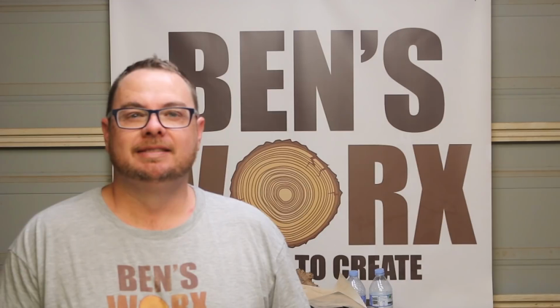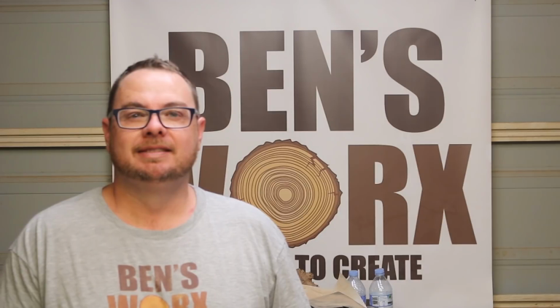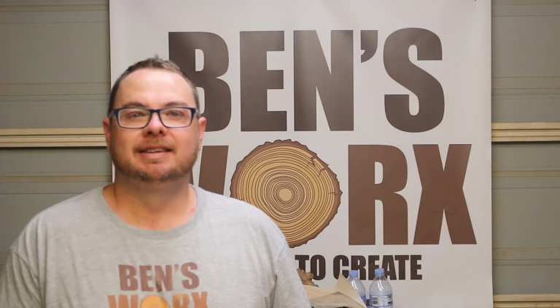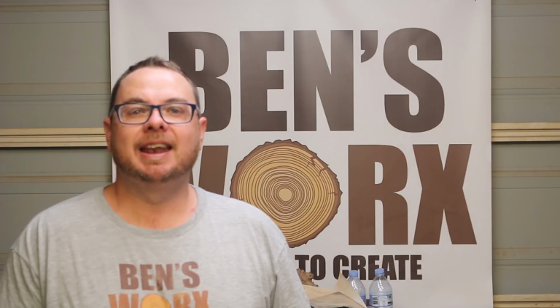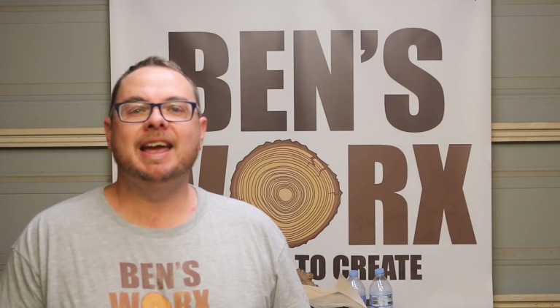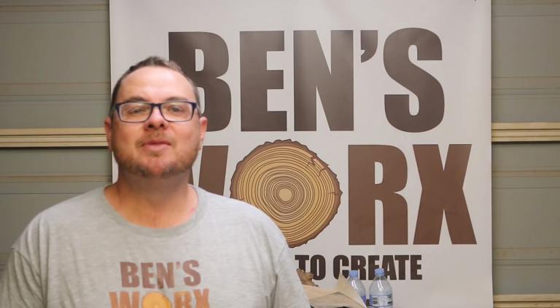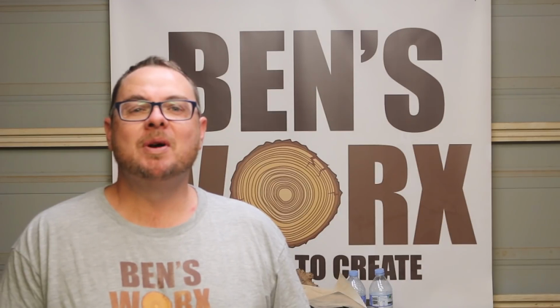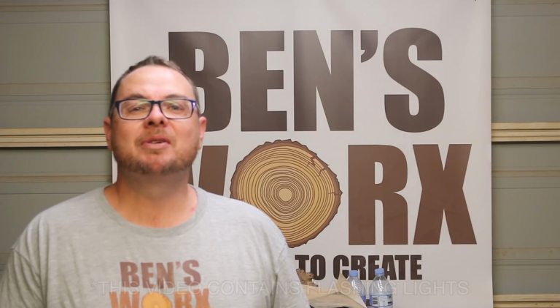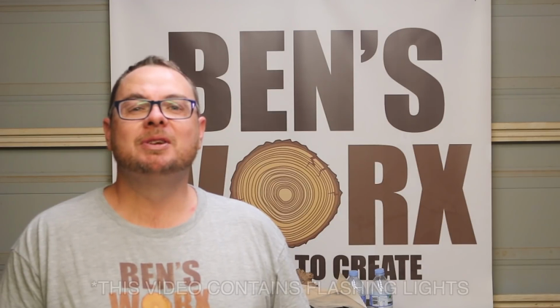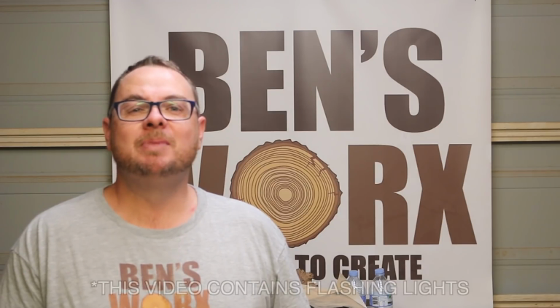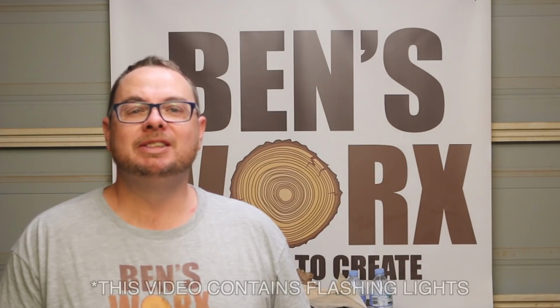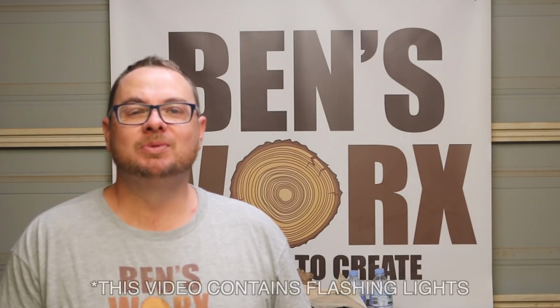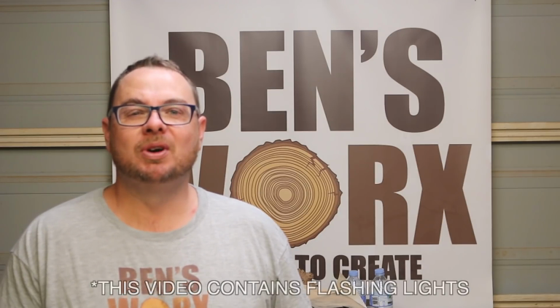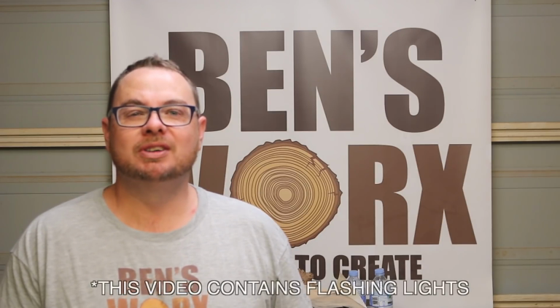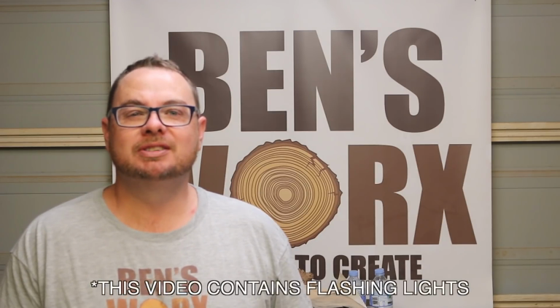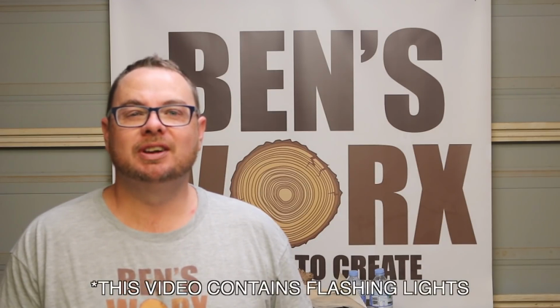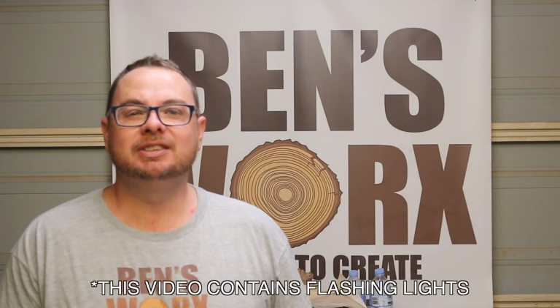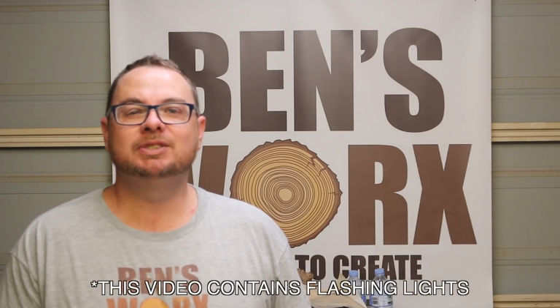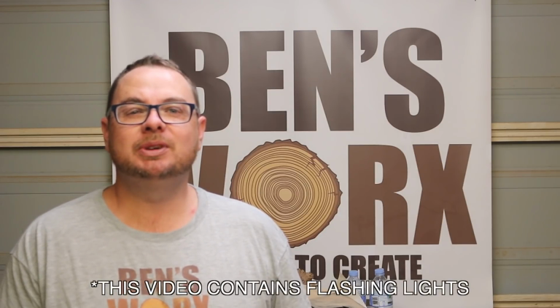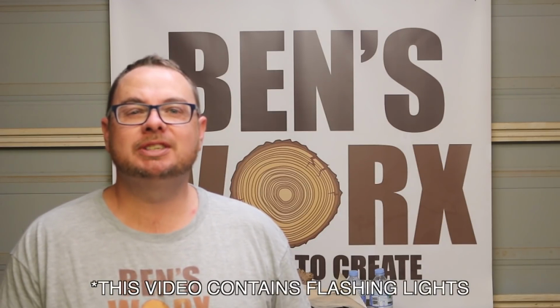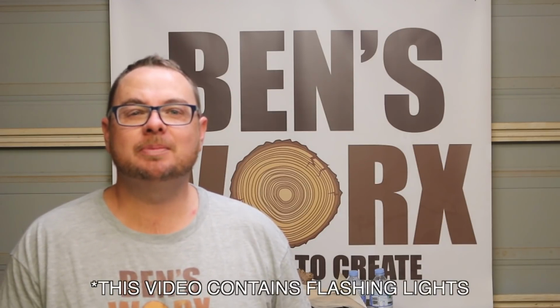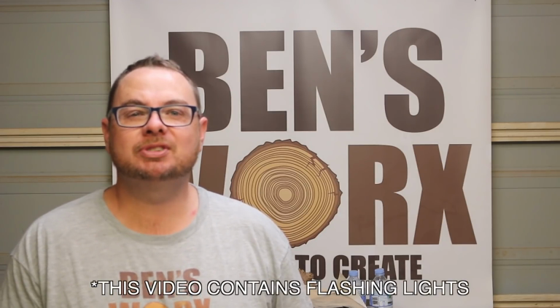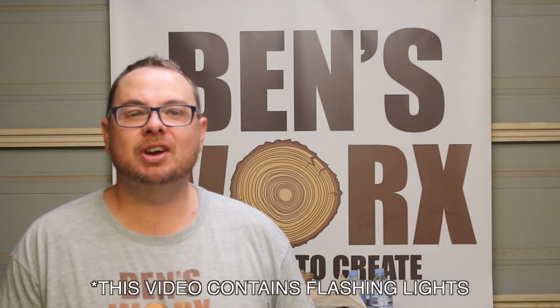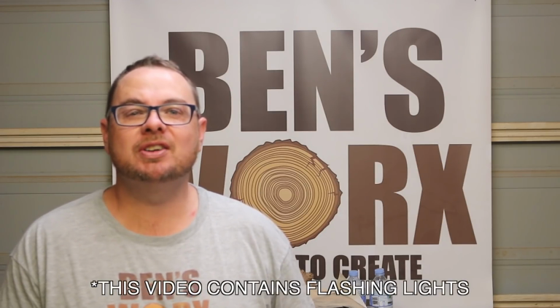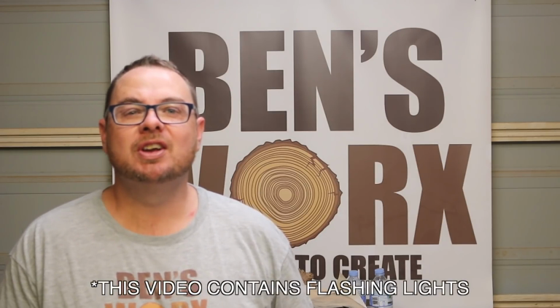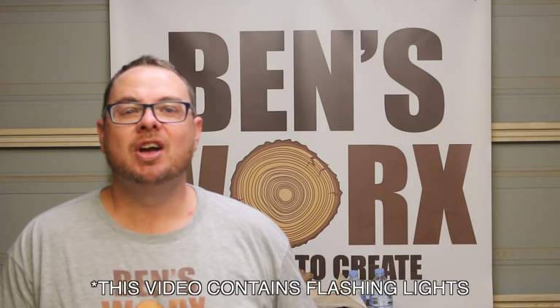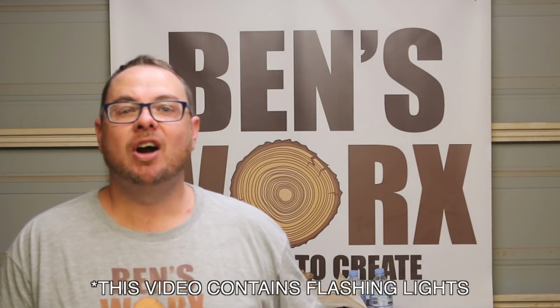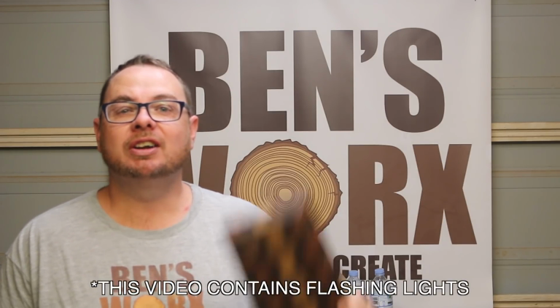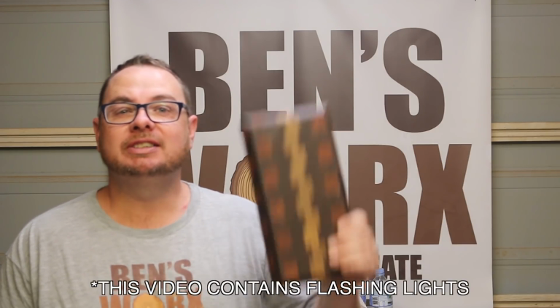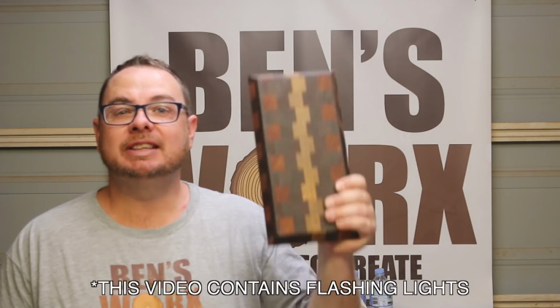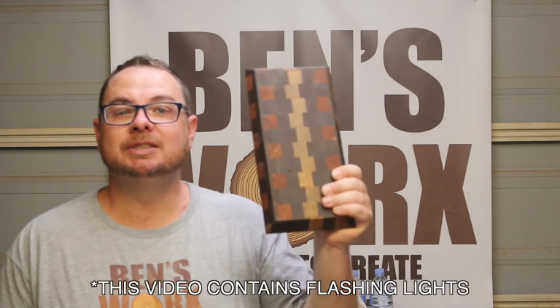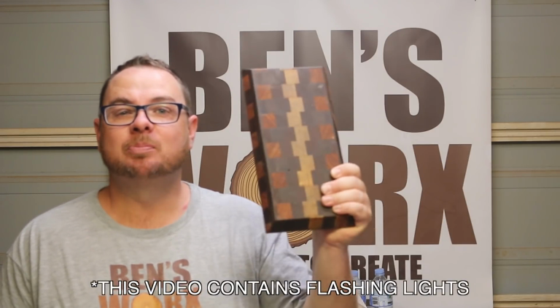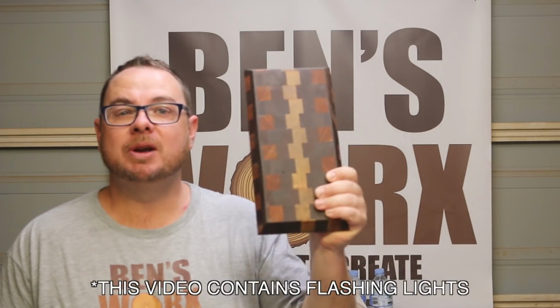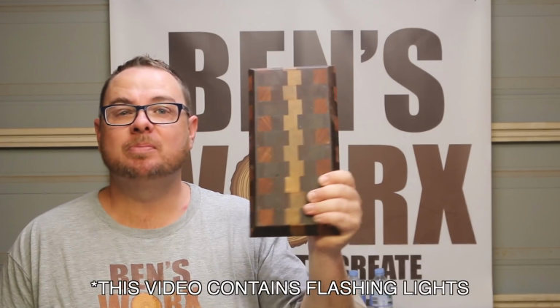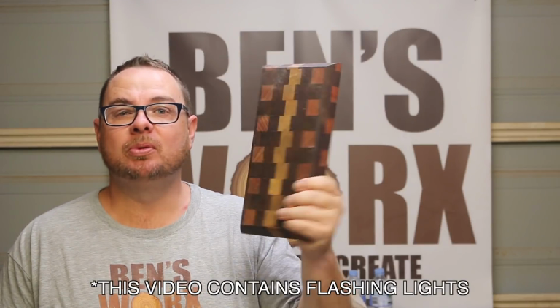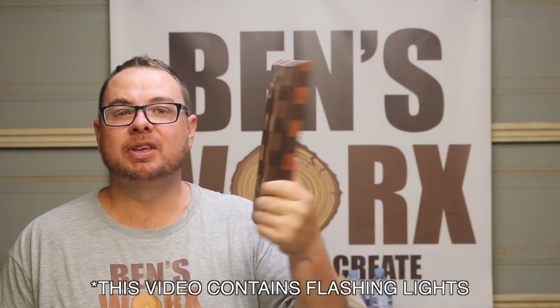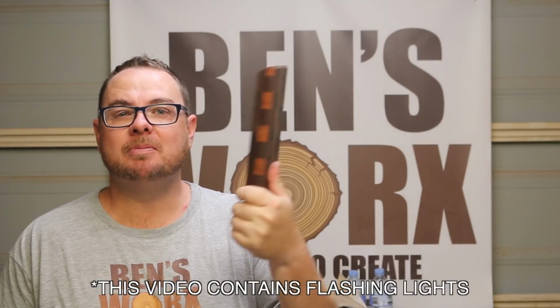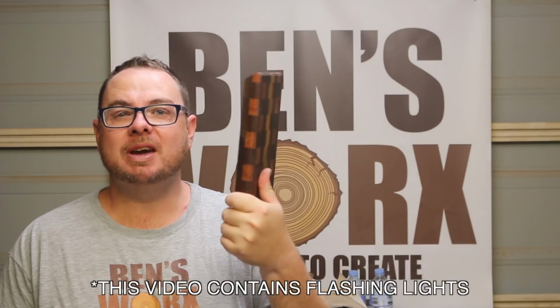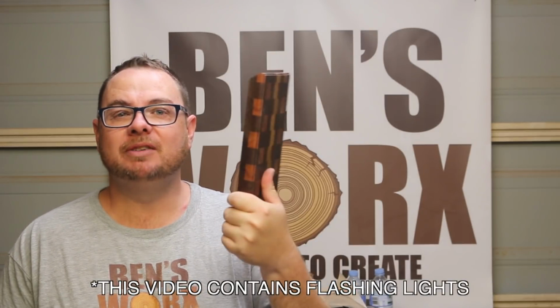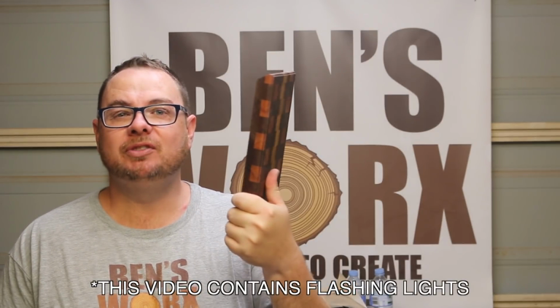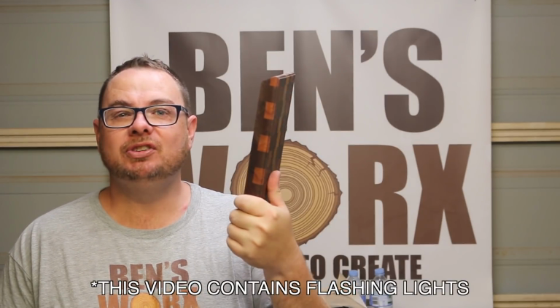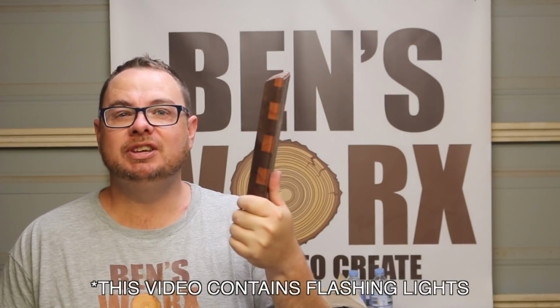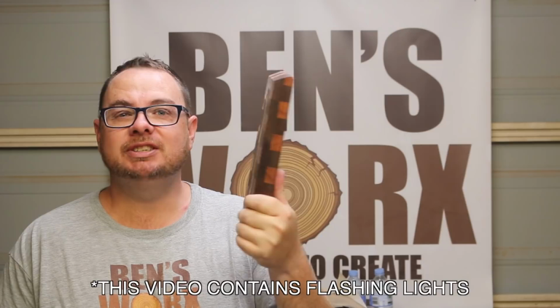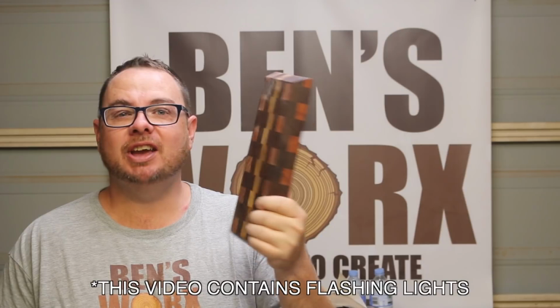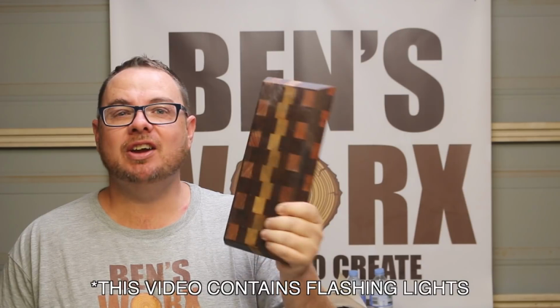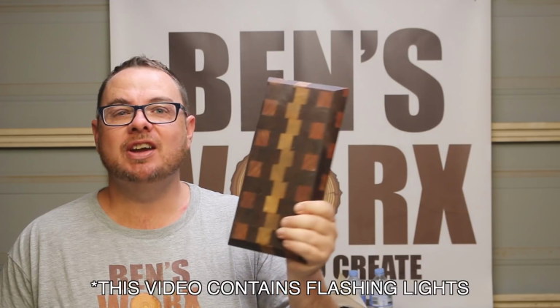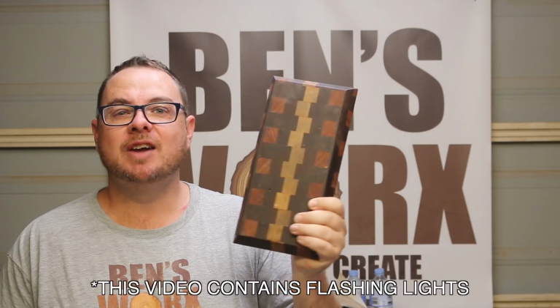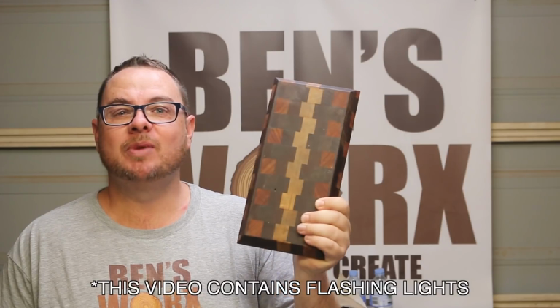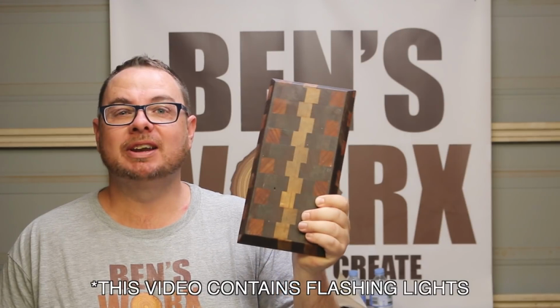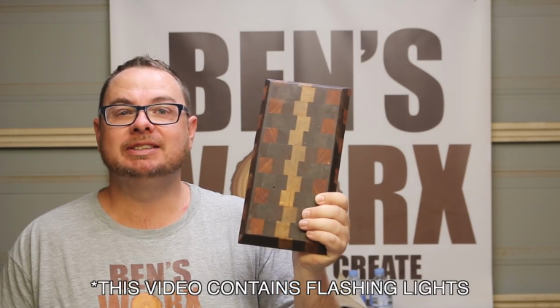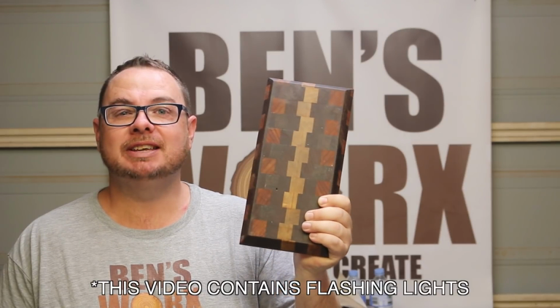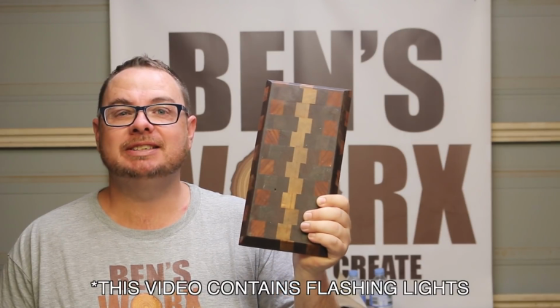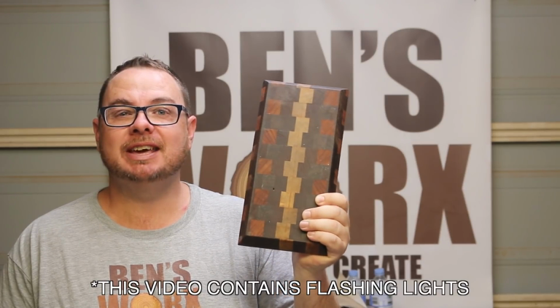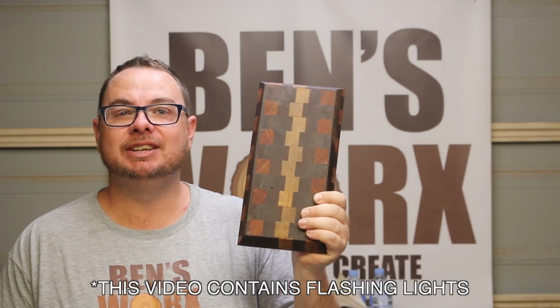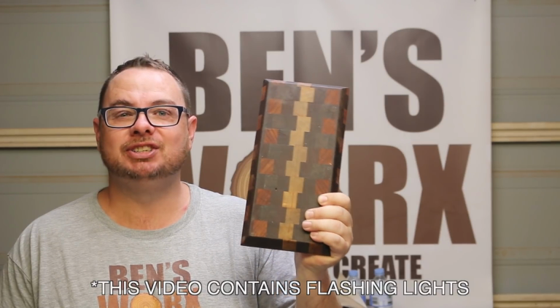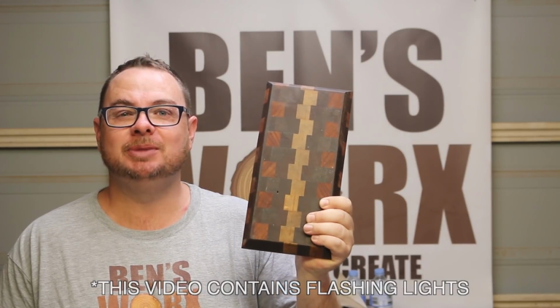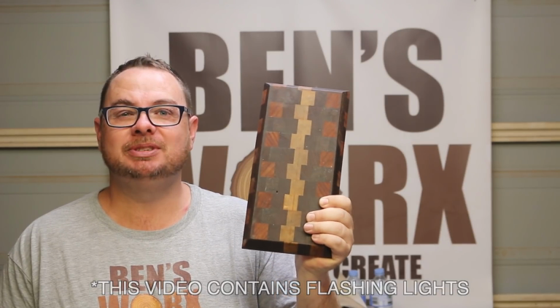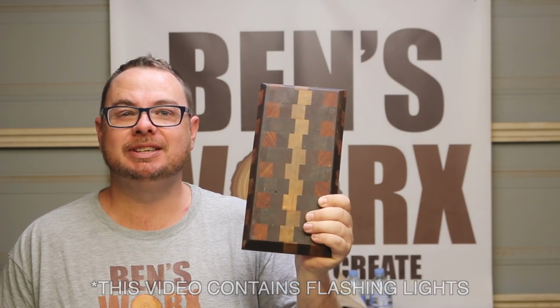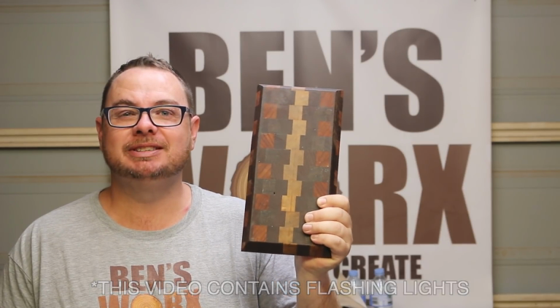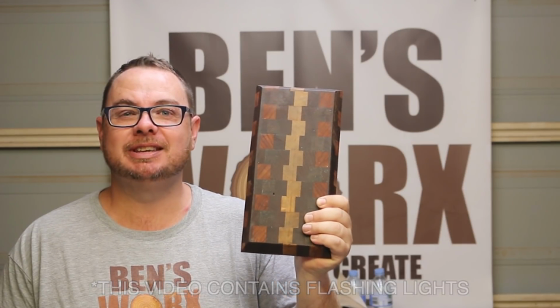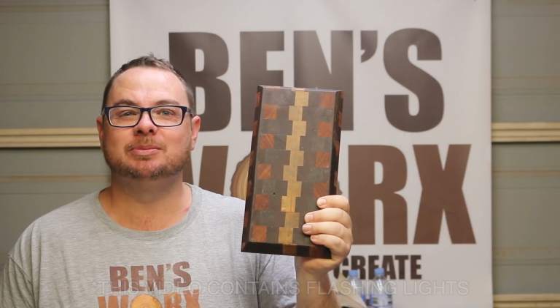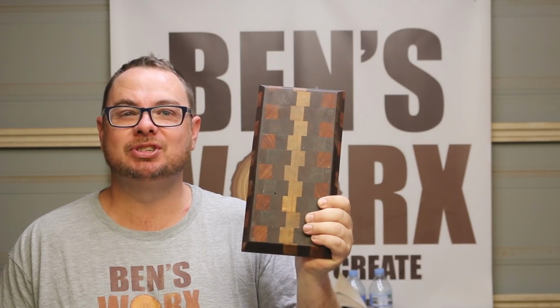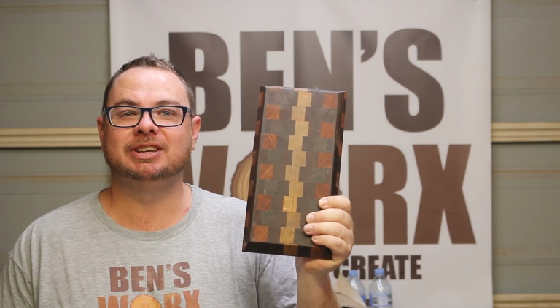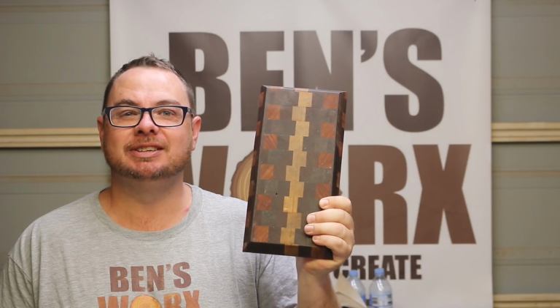G'day and welcome to Ben's Works. On this week's episode, I'm going to take this breadboard that I made a few years ago and we're going to test out a cheap CNC machine.